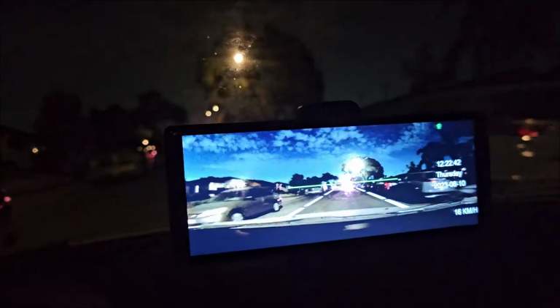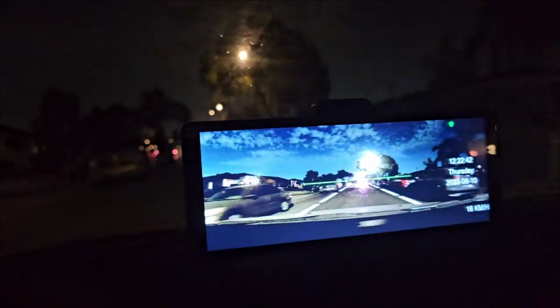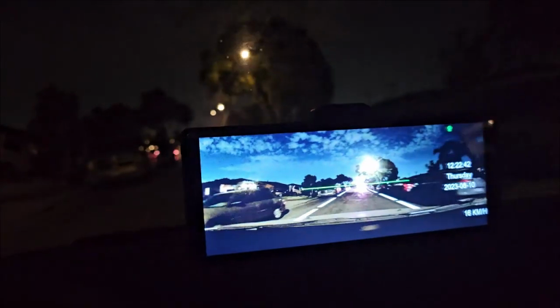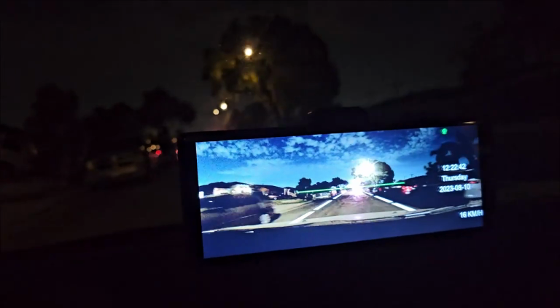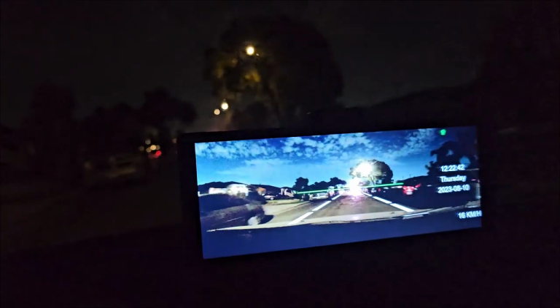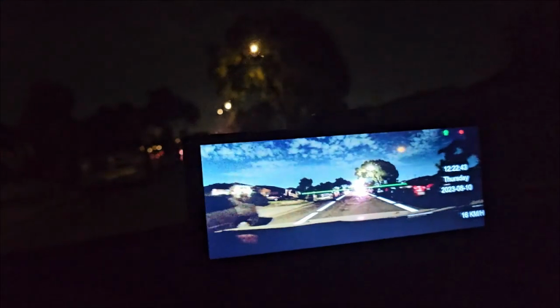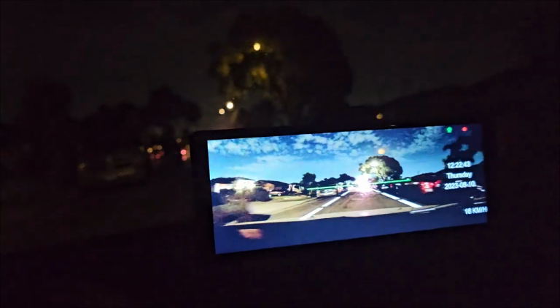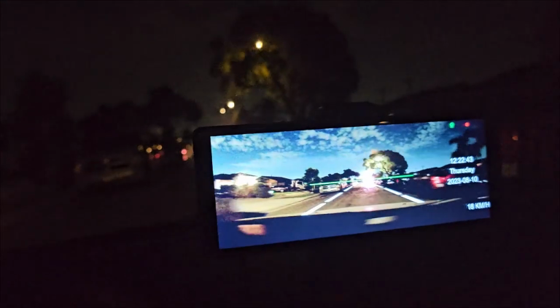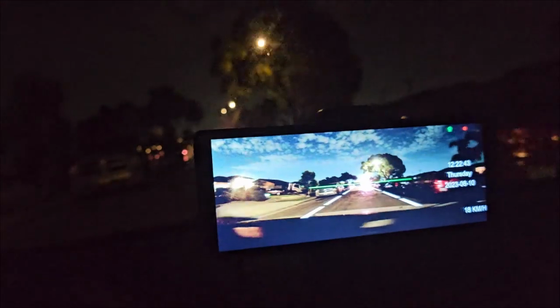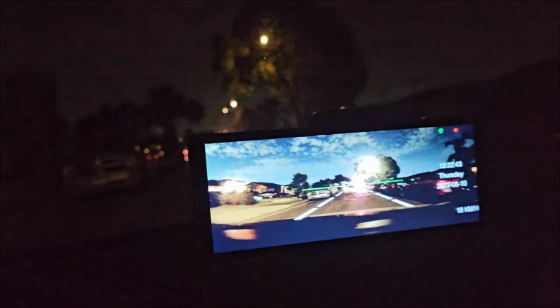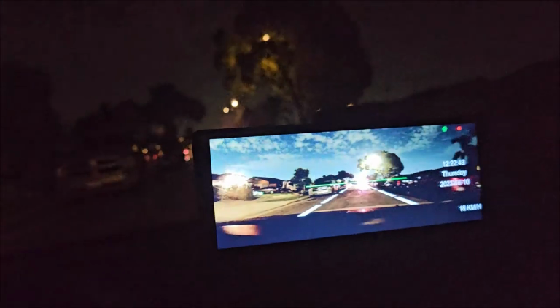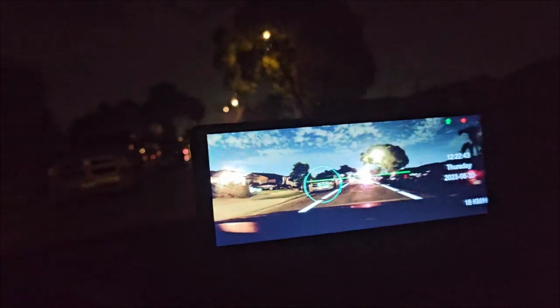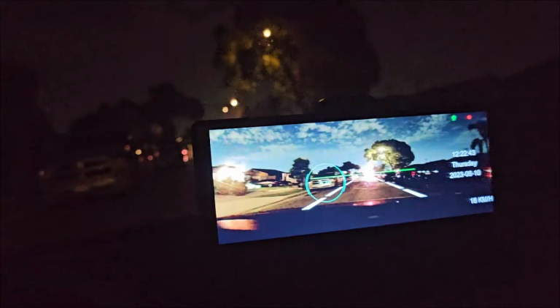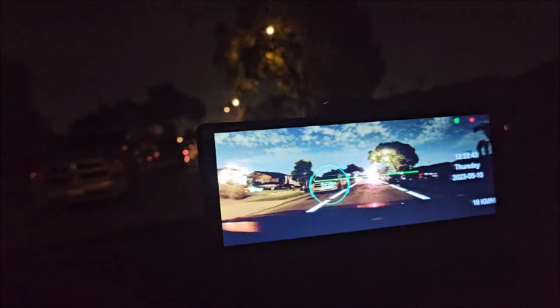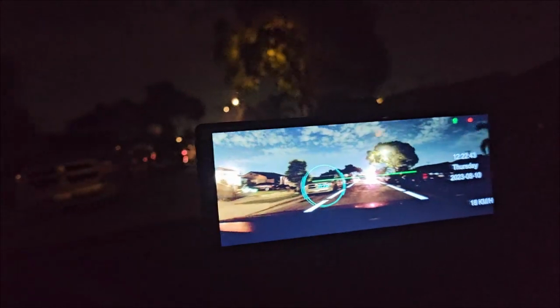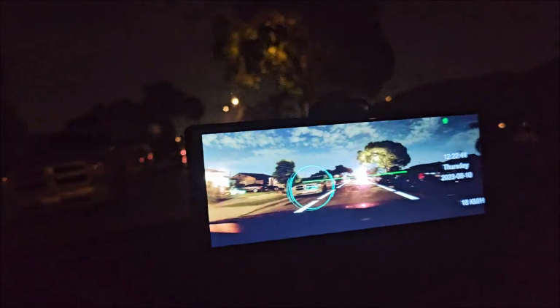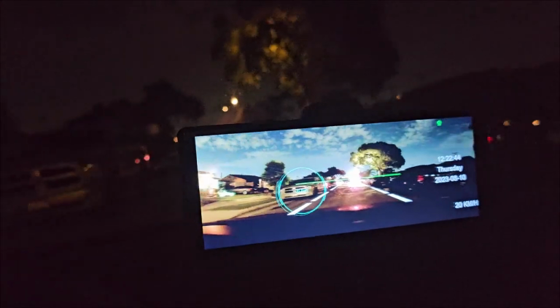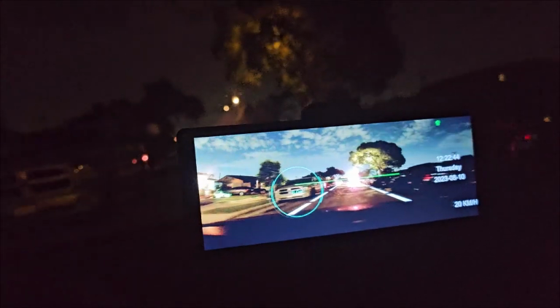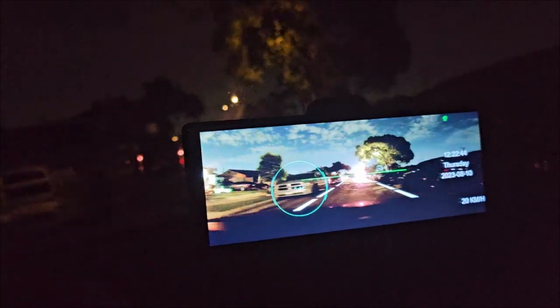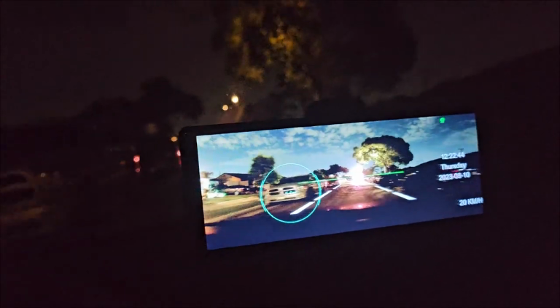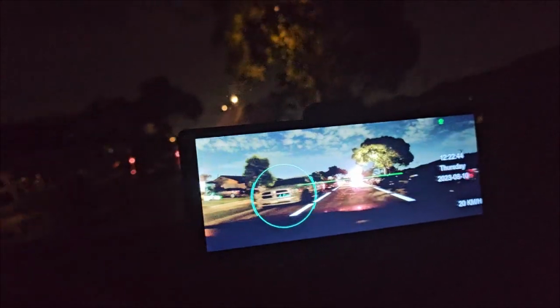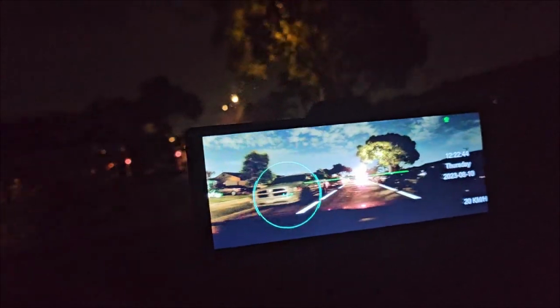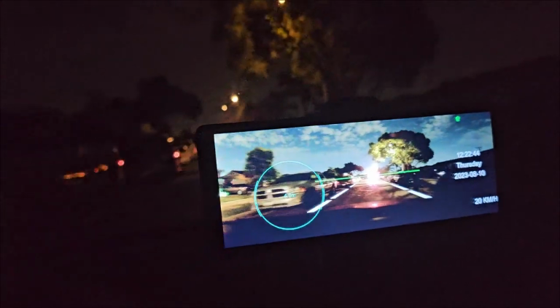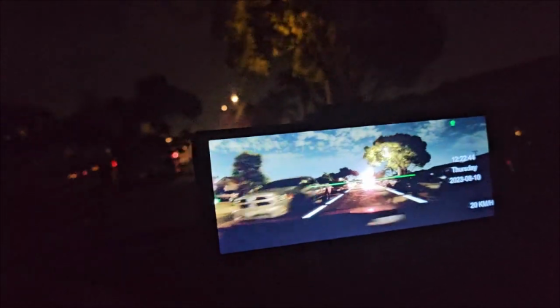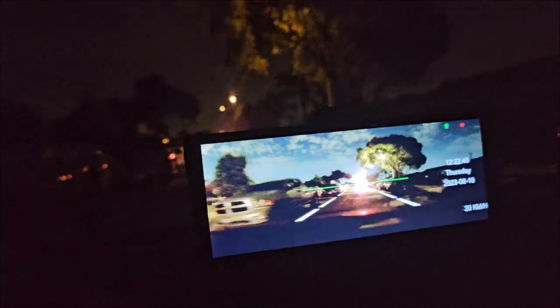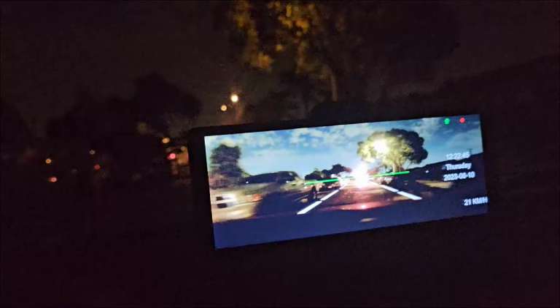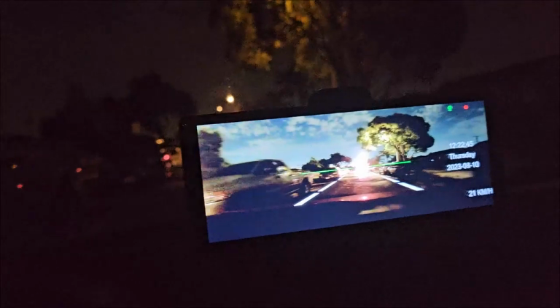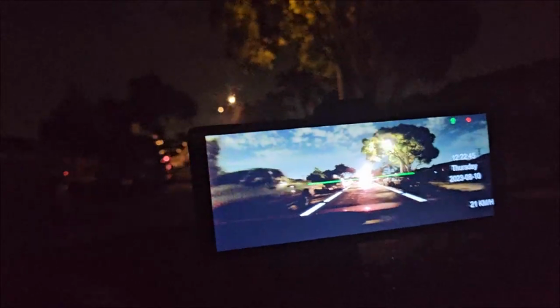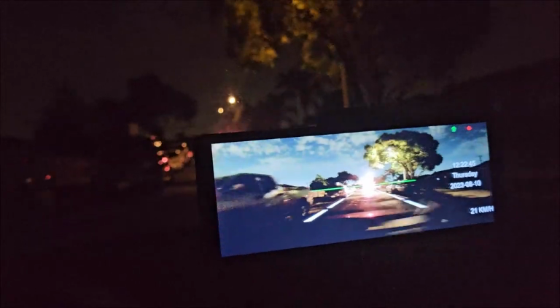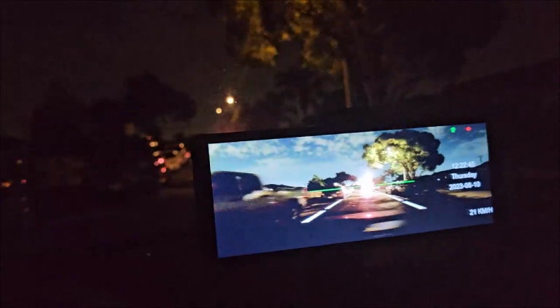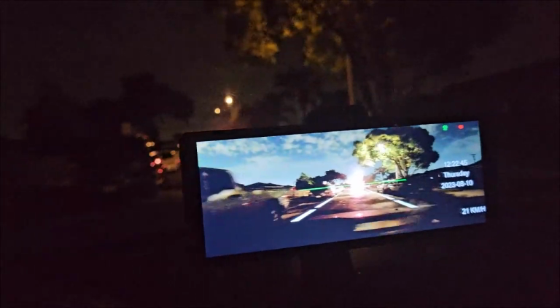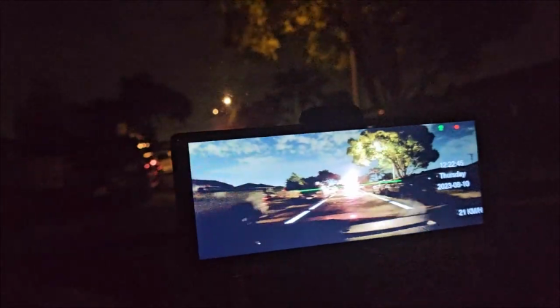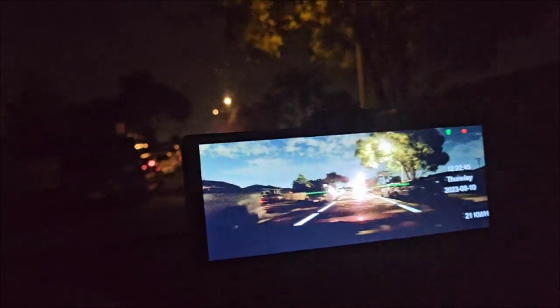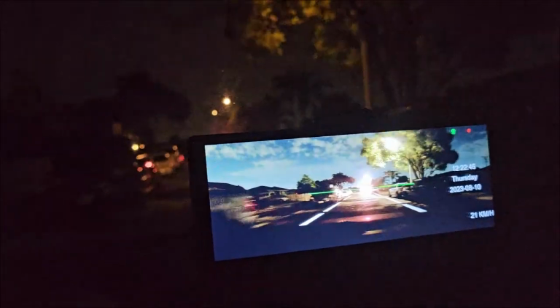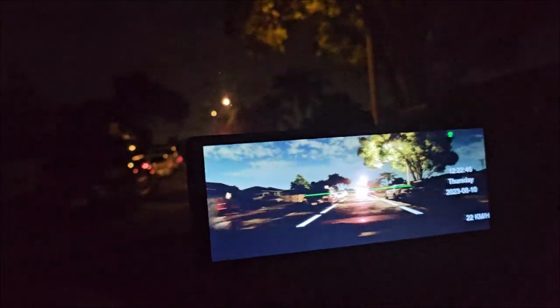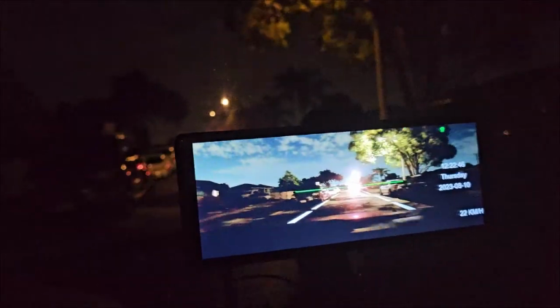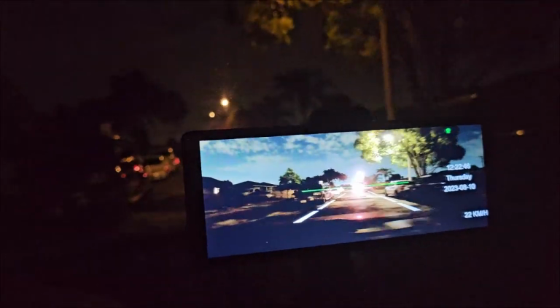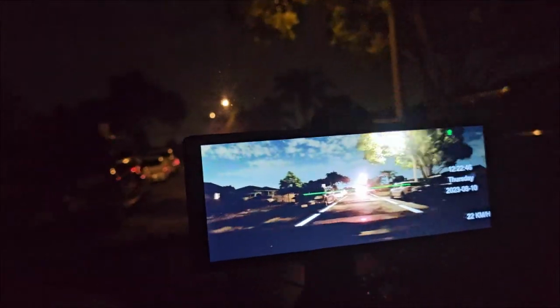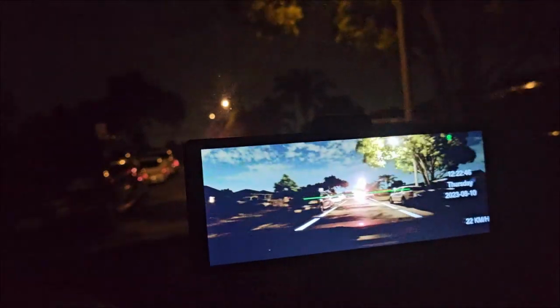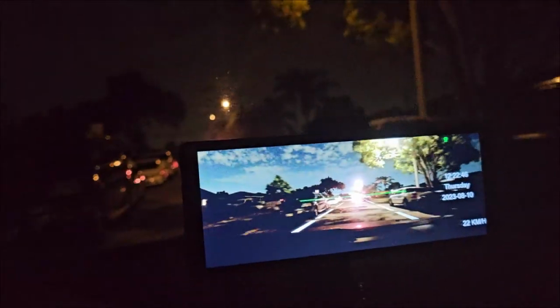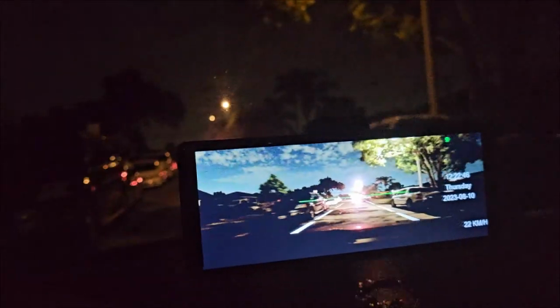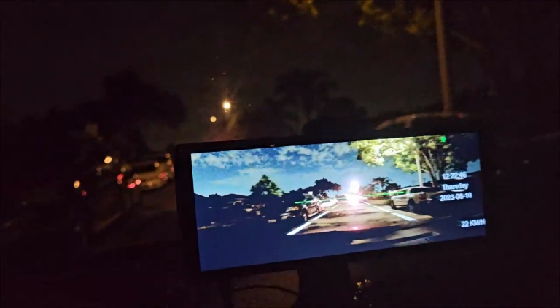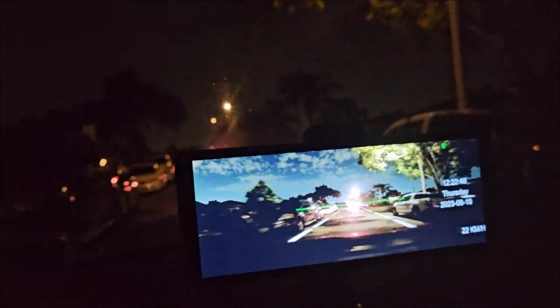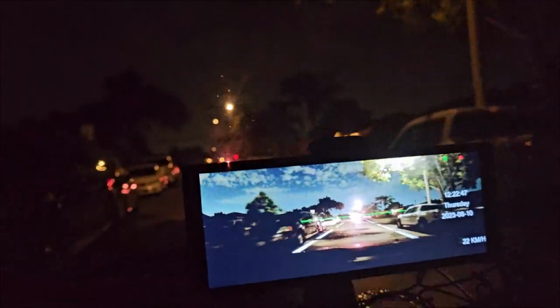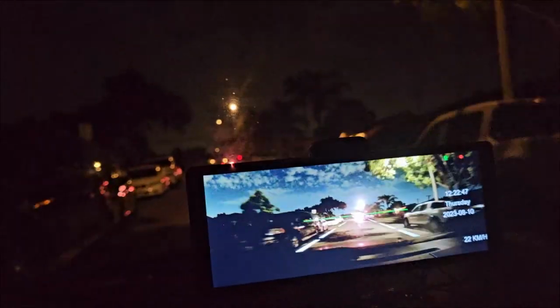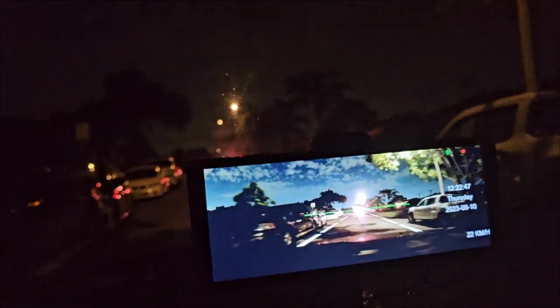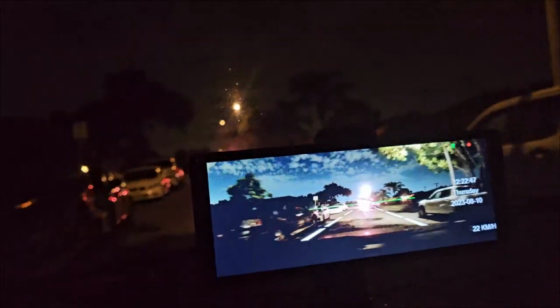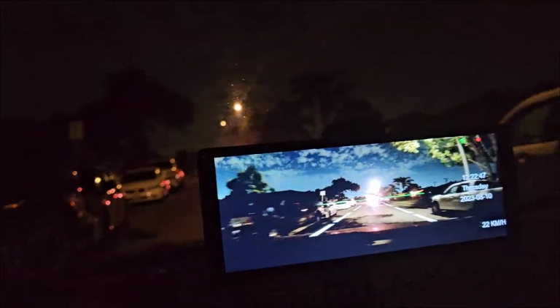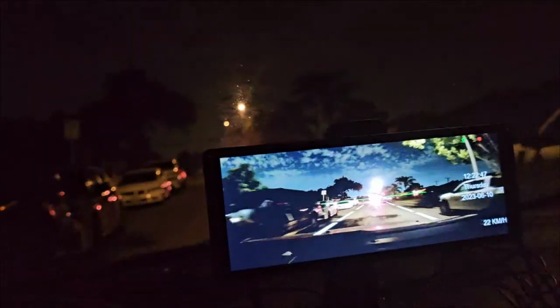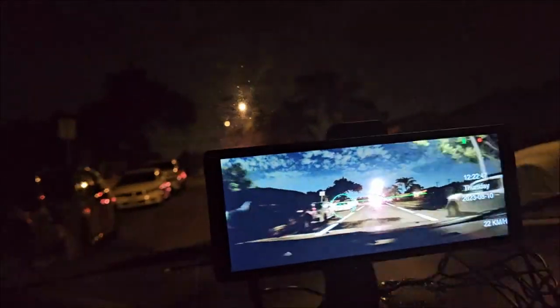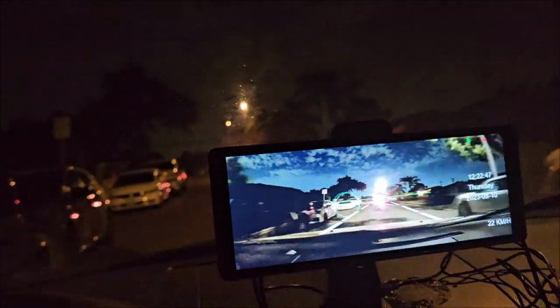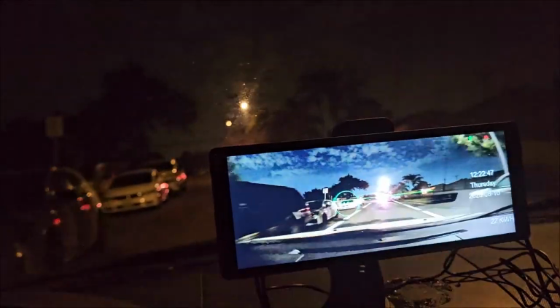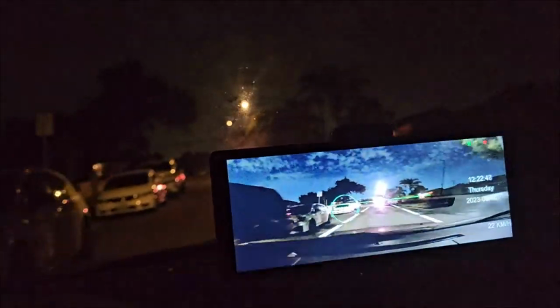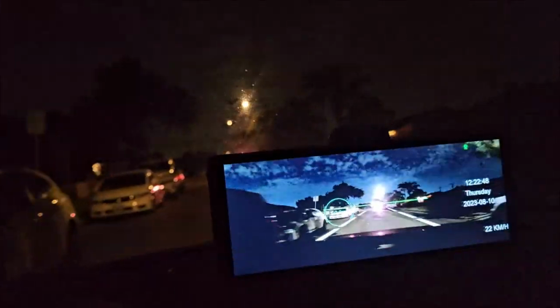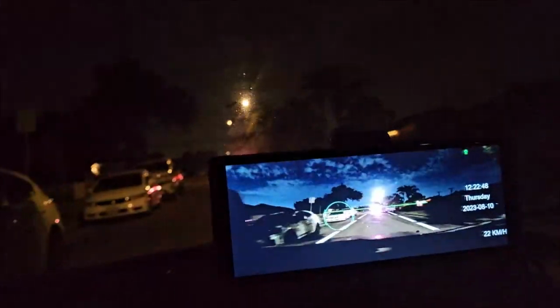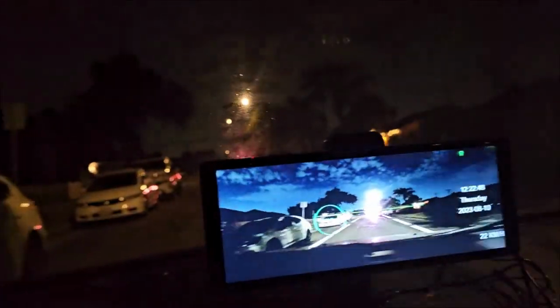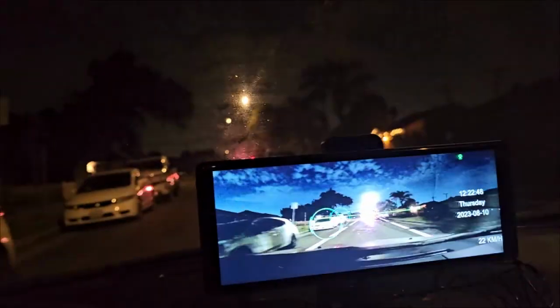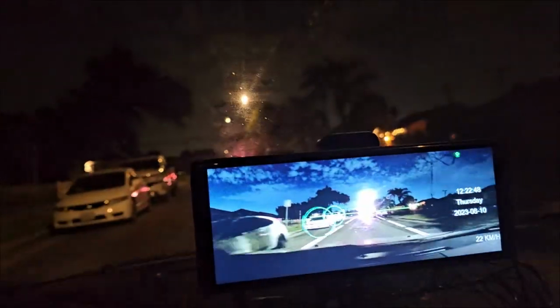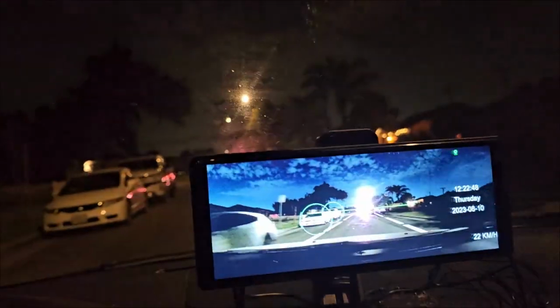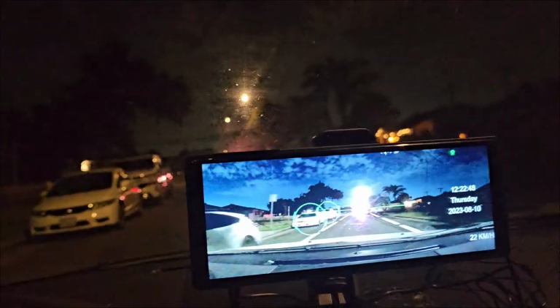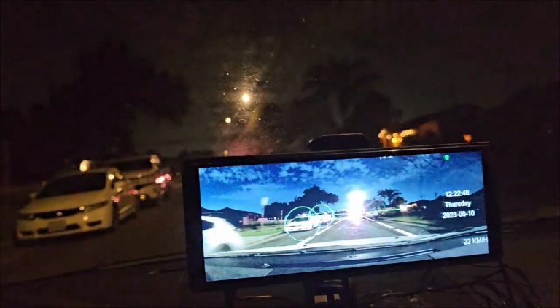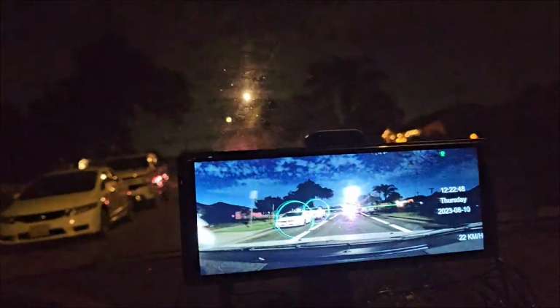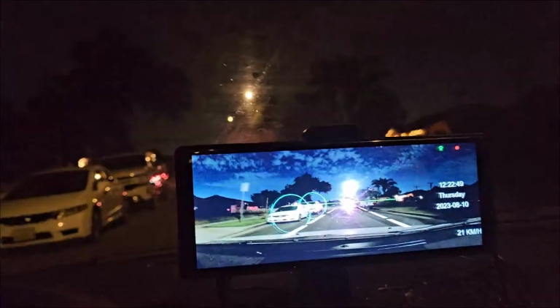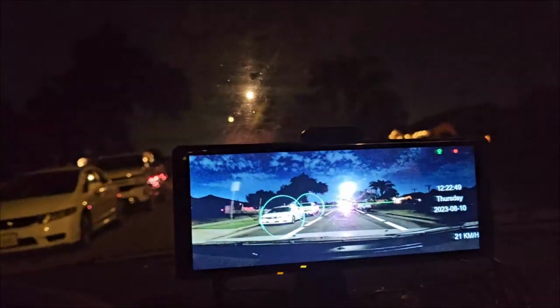Driving at night is actually really good and easy. Look at all the cars — how they look. Very sharp.